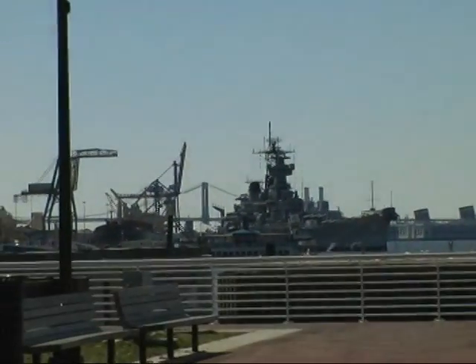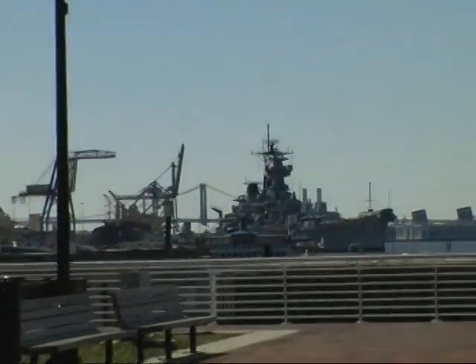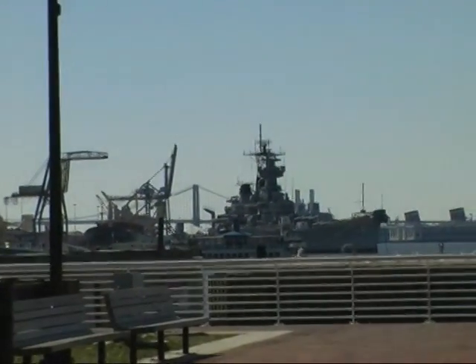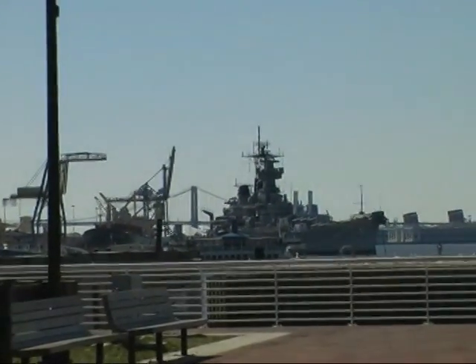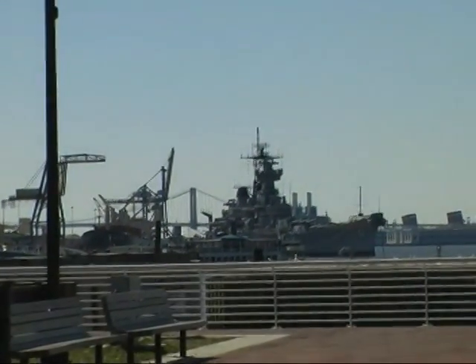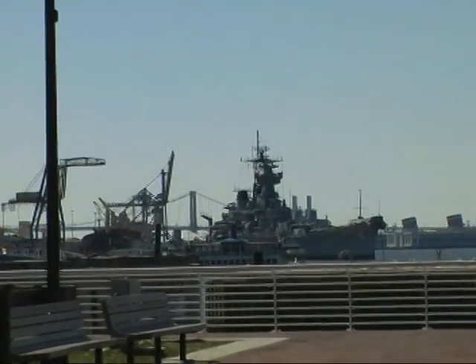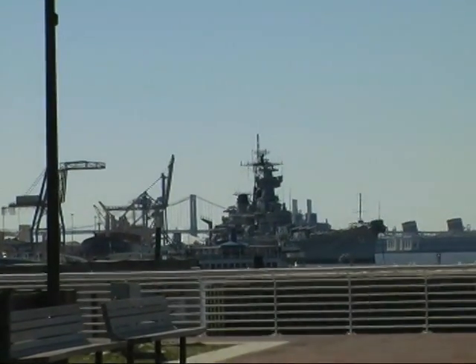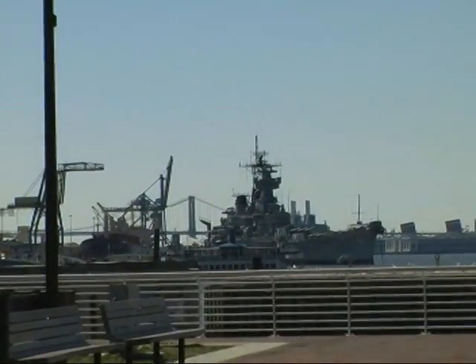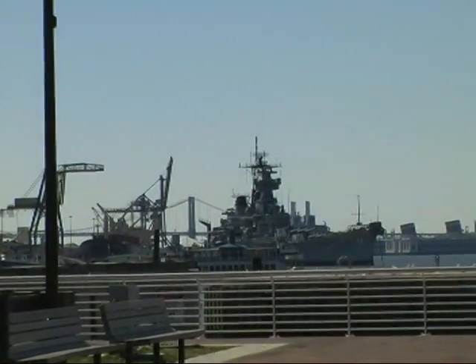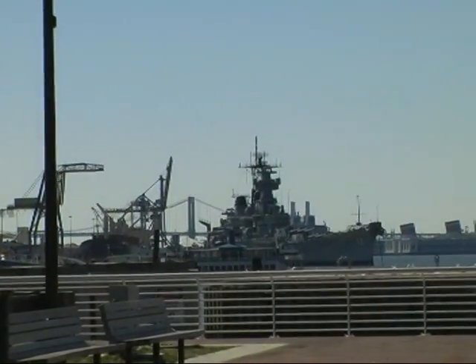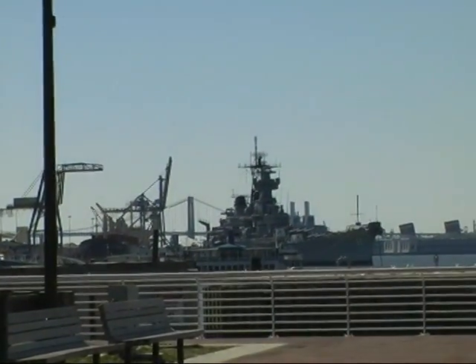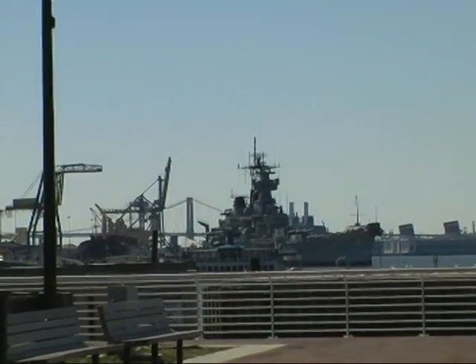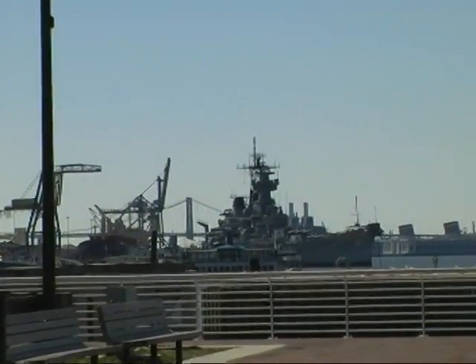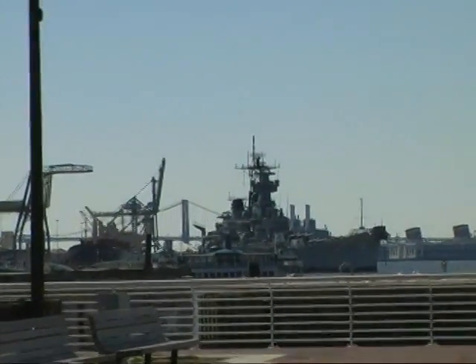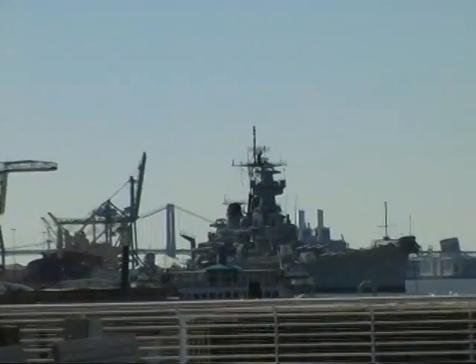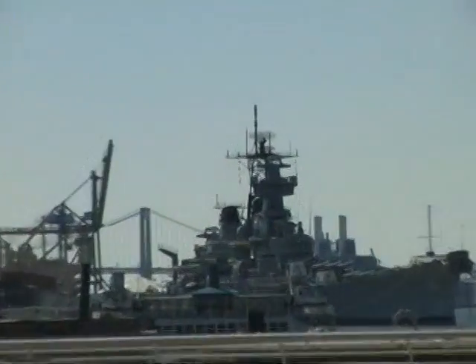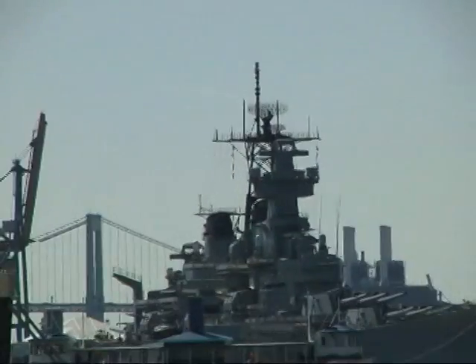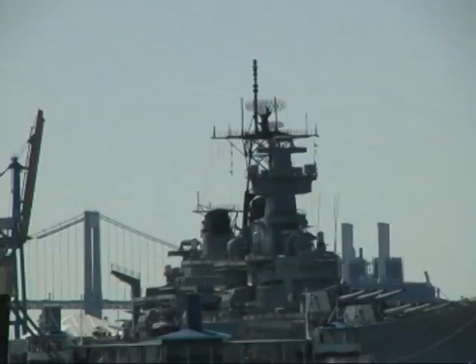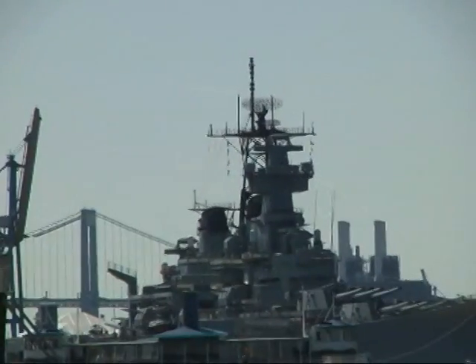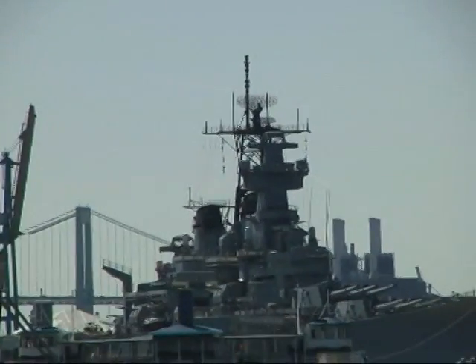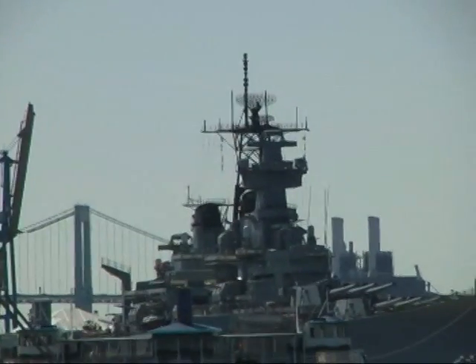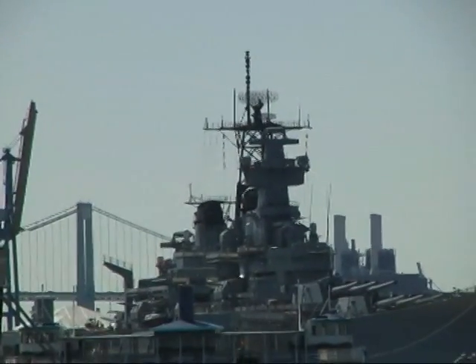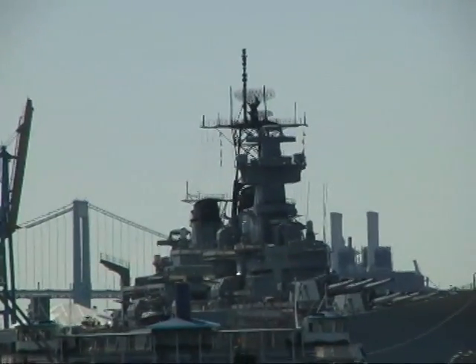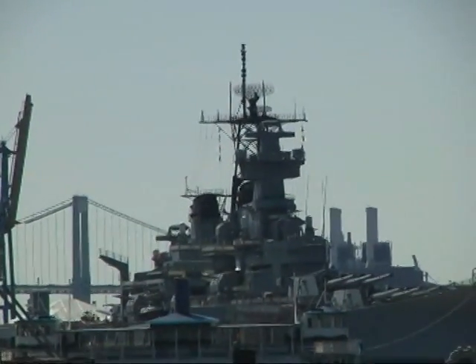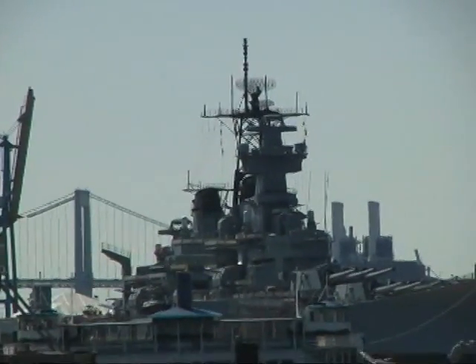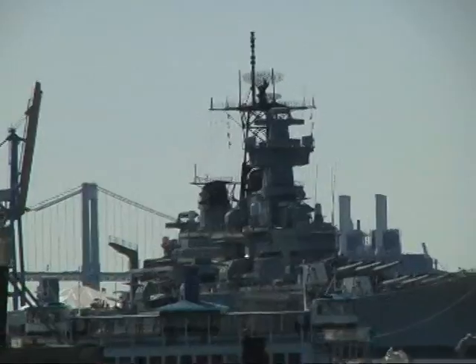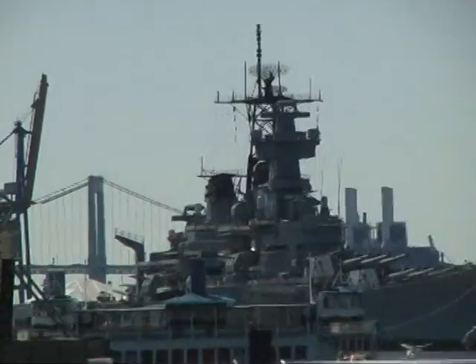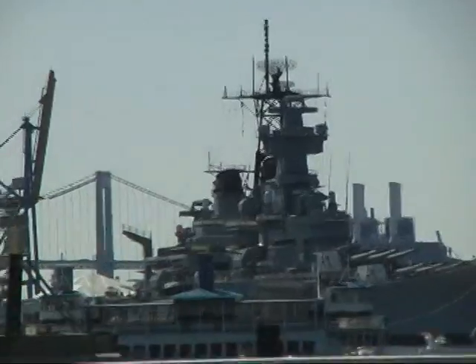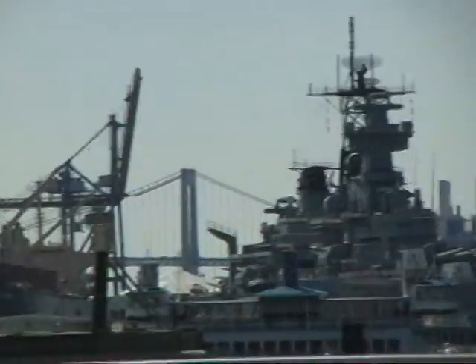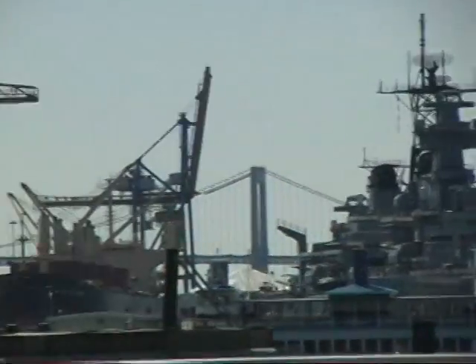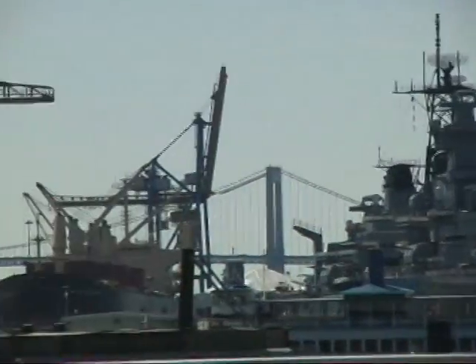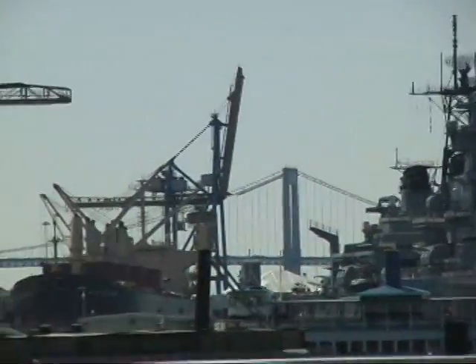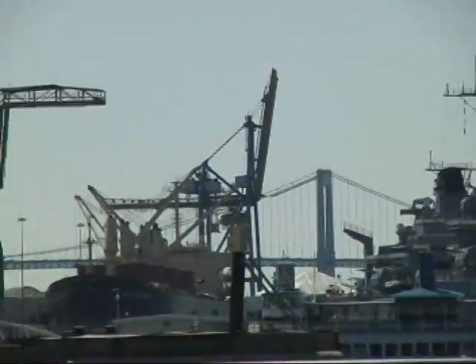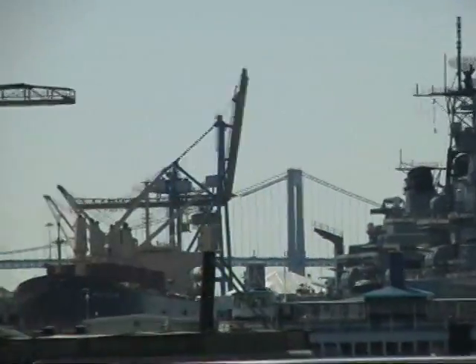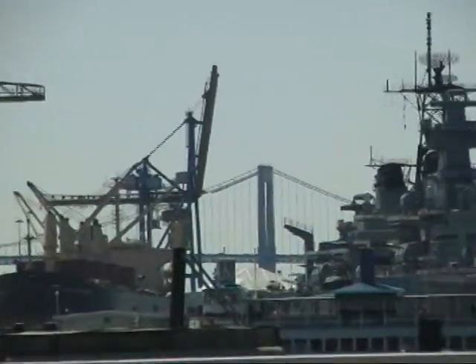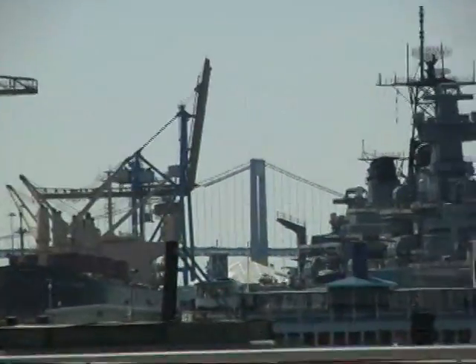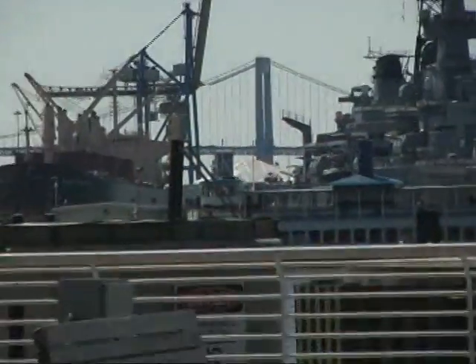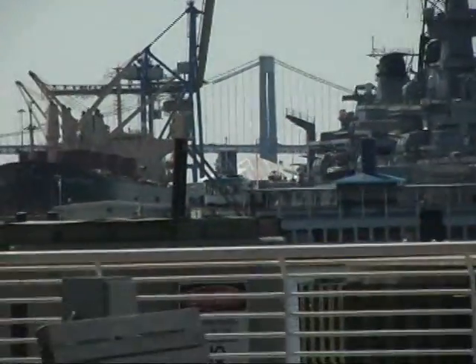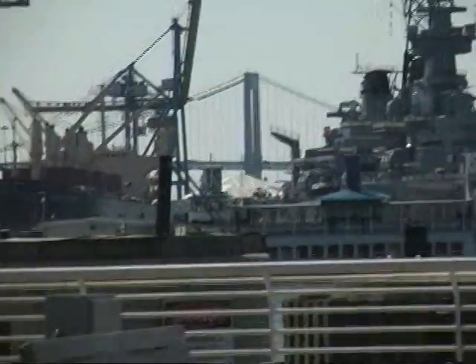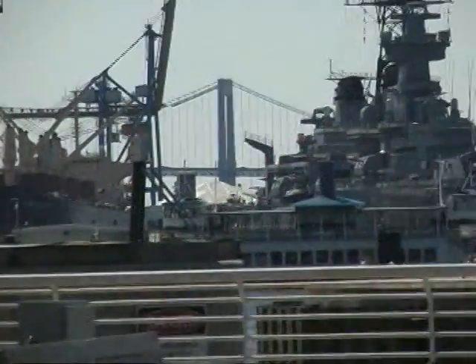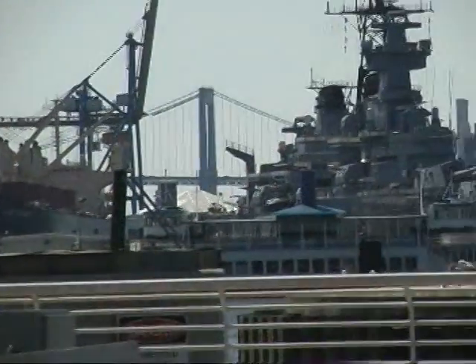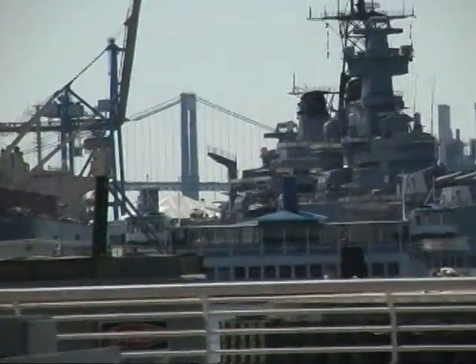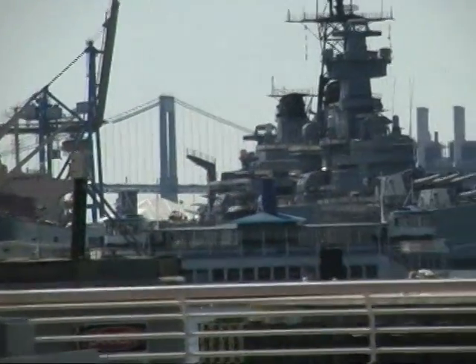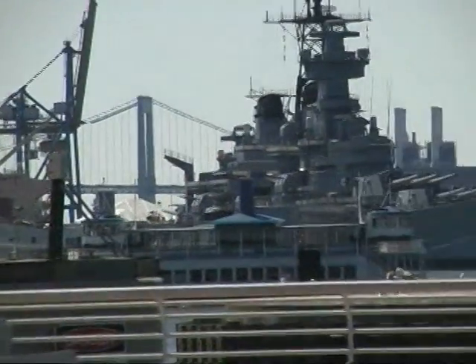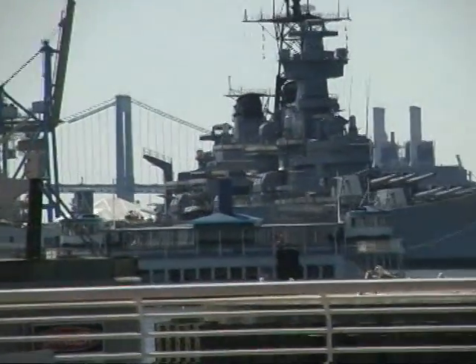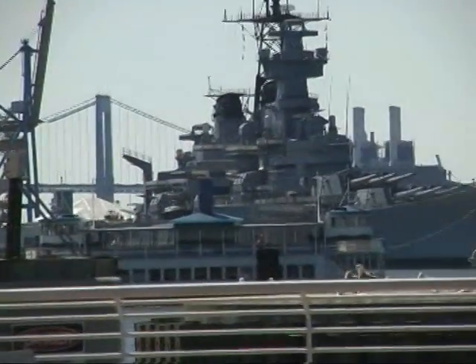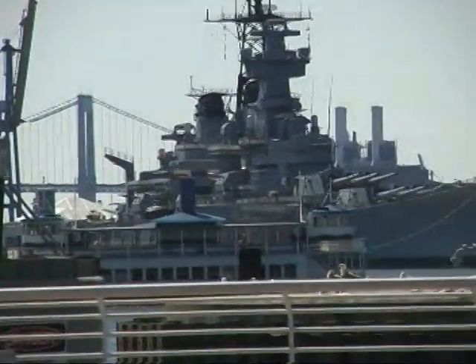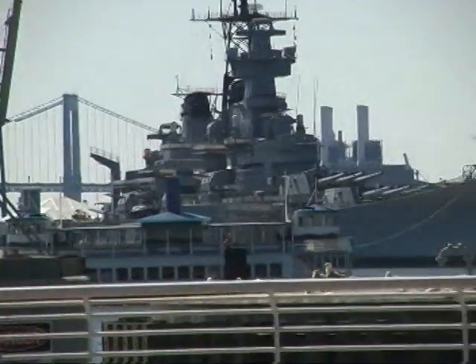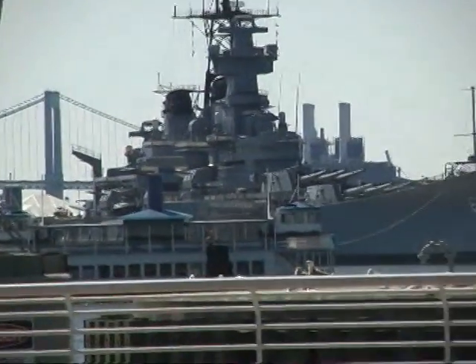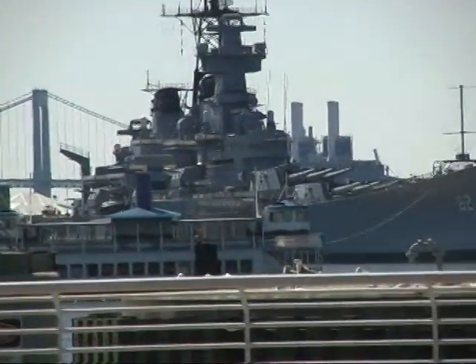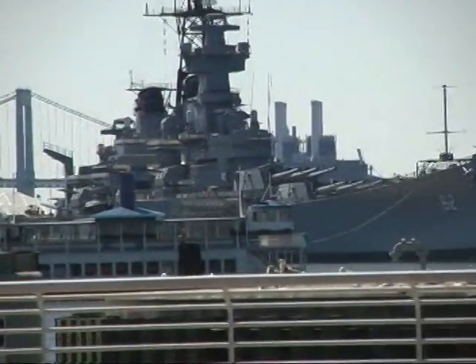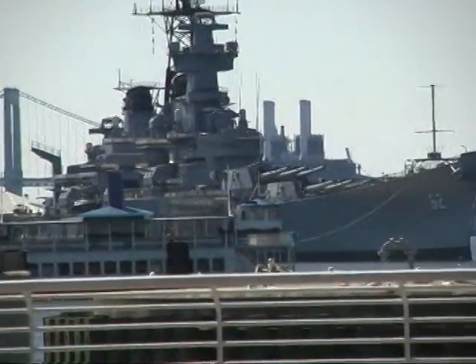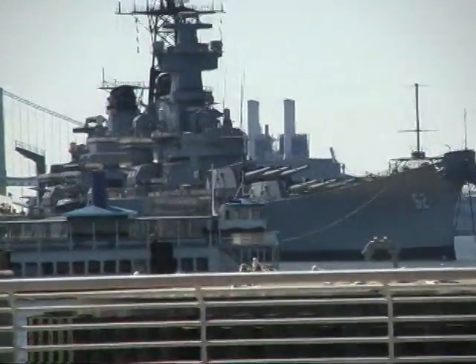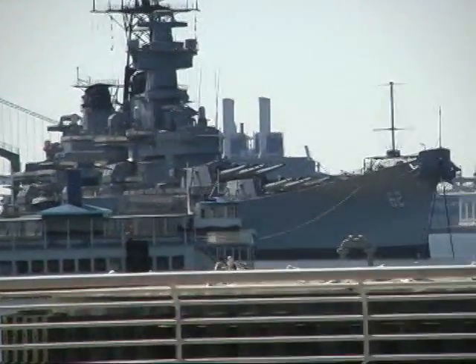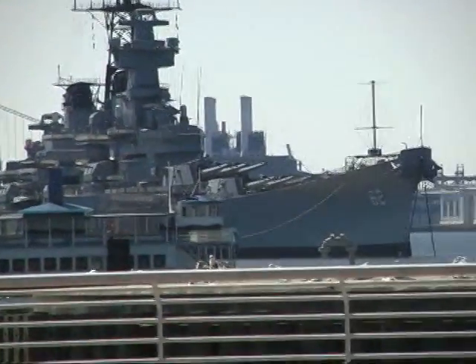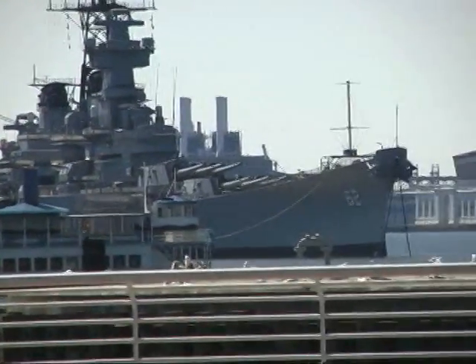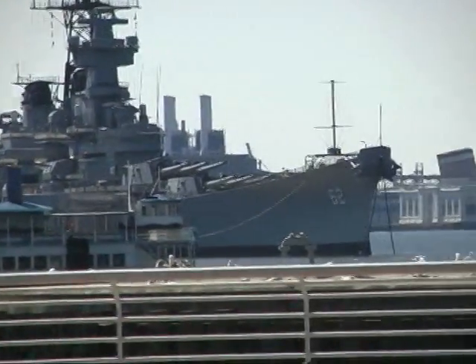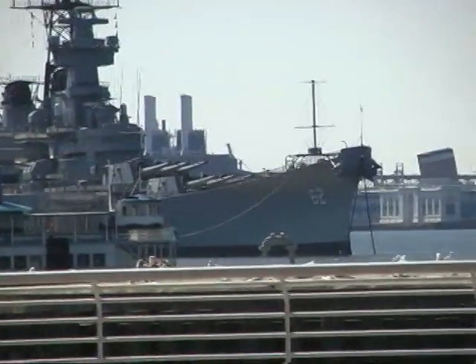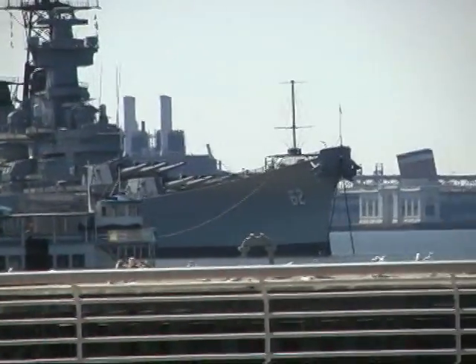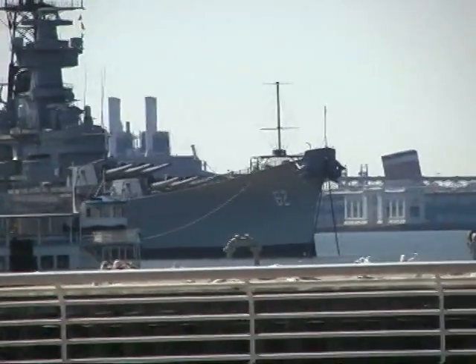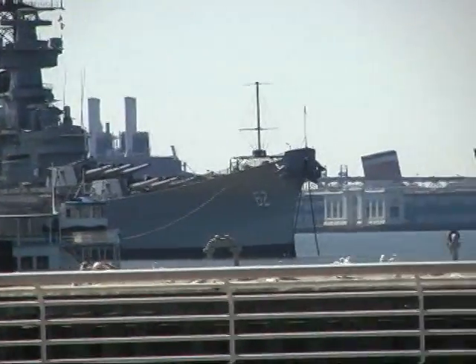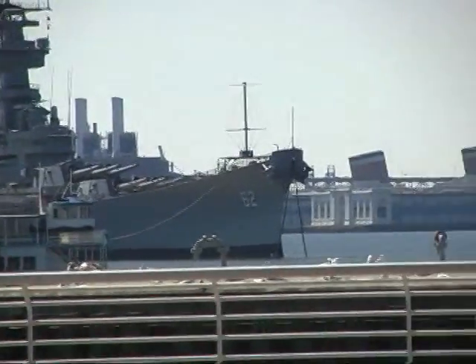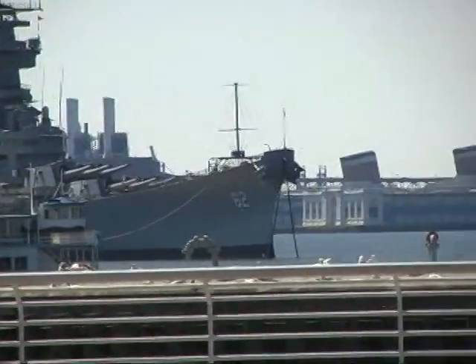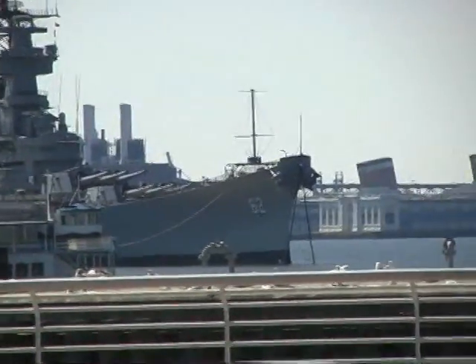Here's the battleship New Jersey on the New Jersey side. Check out those guns.